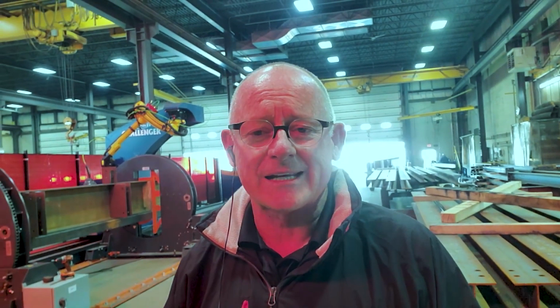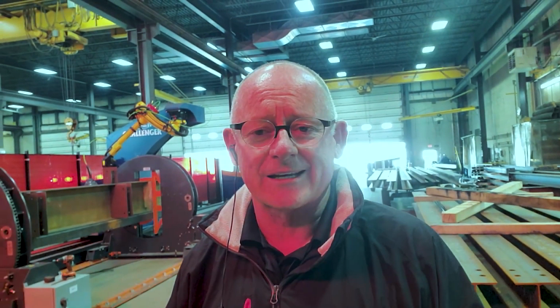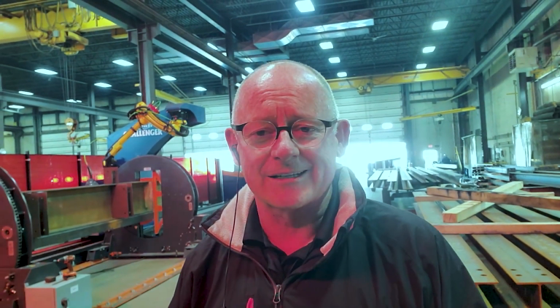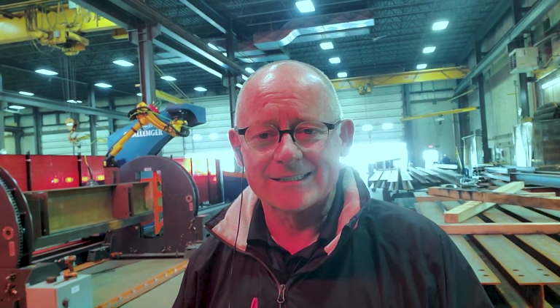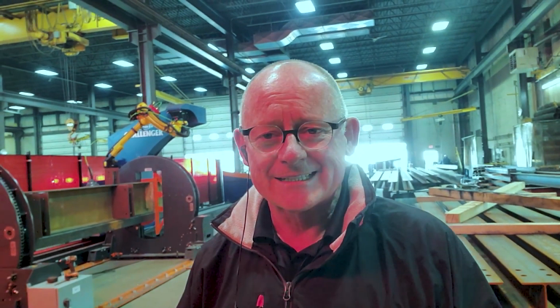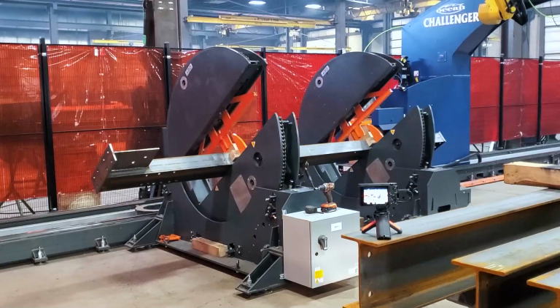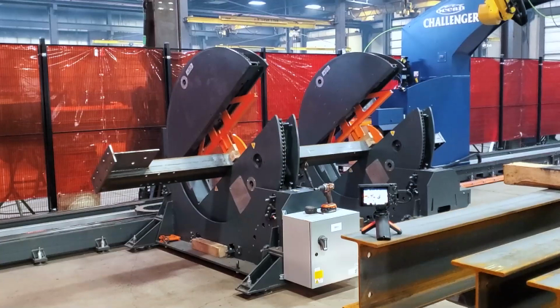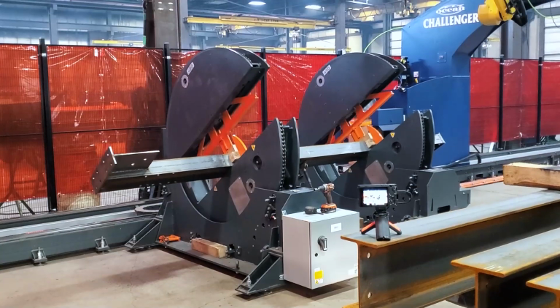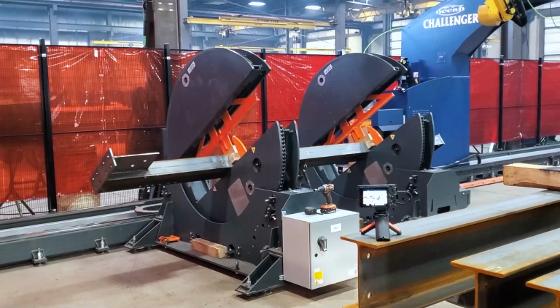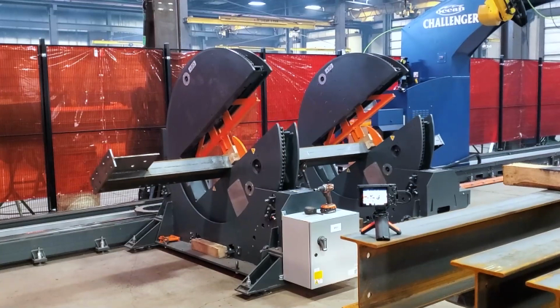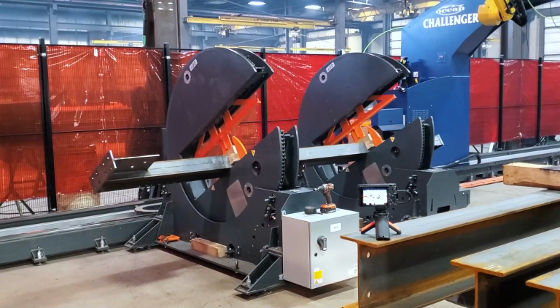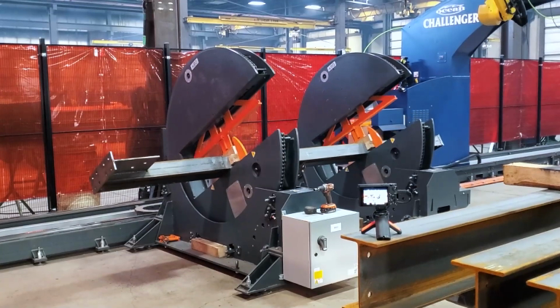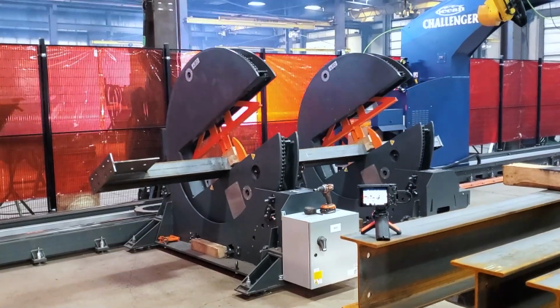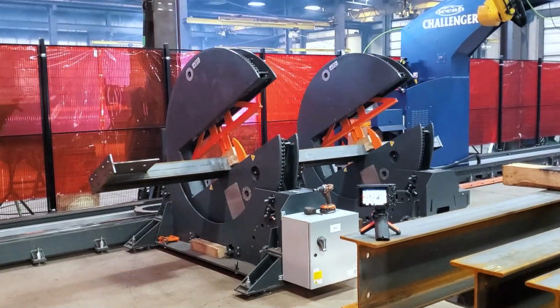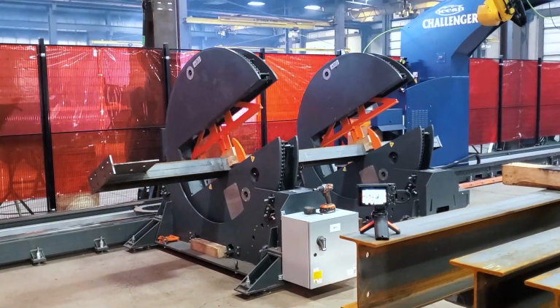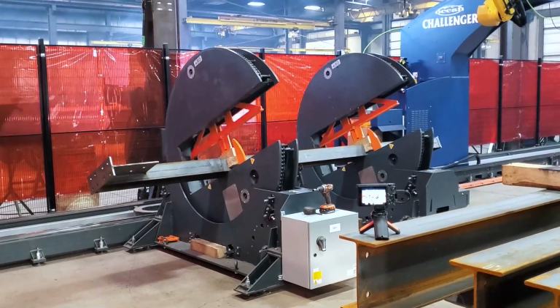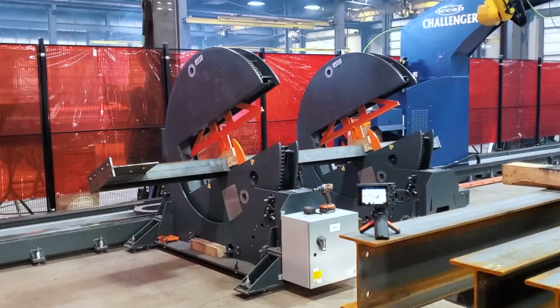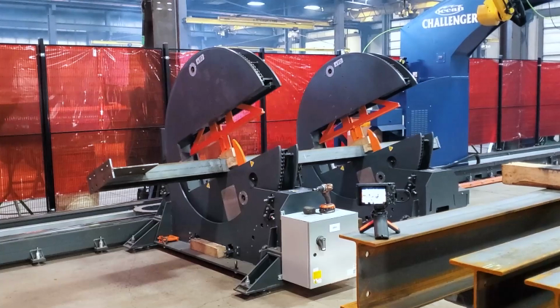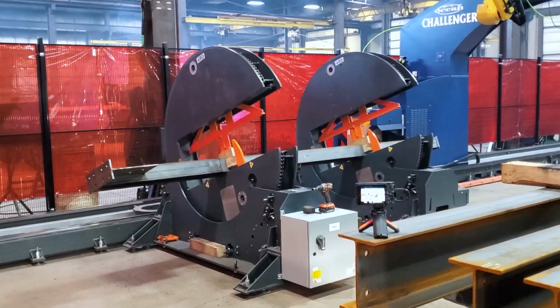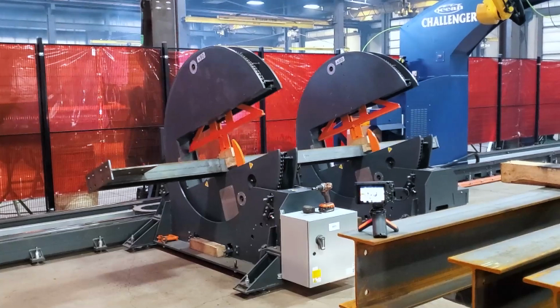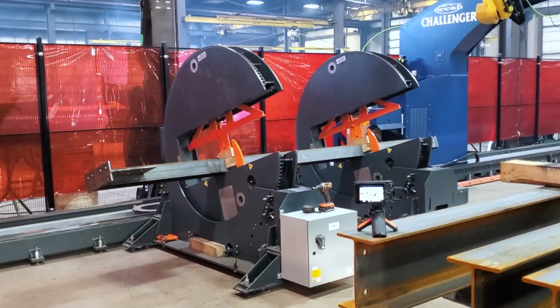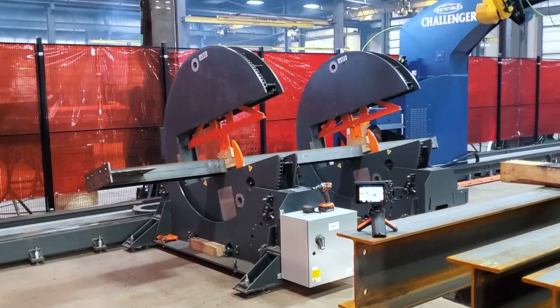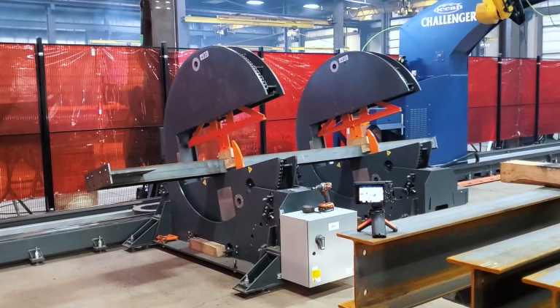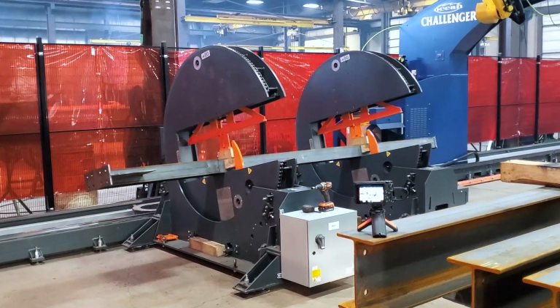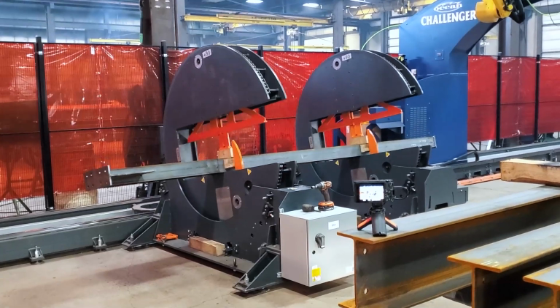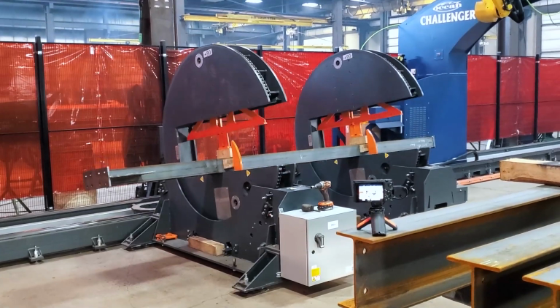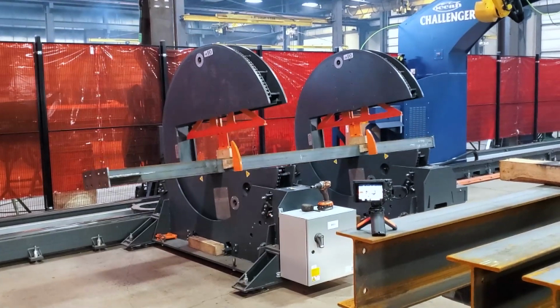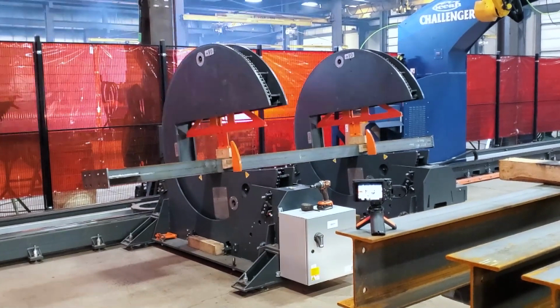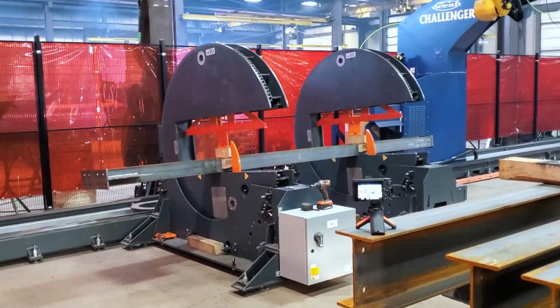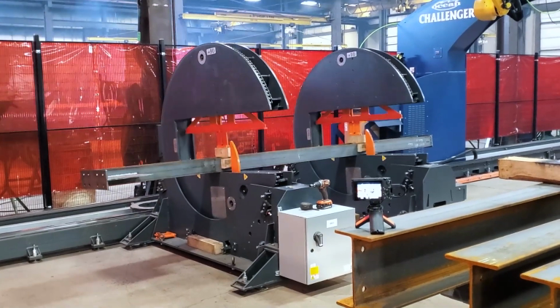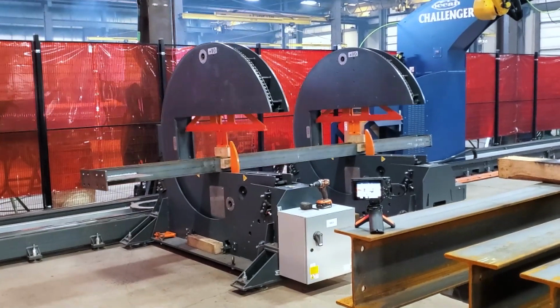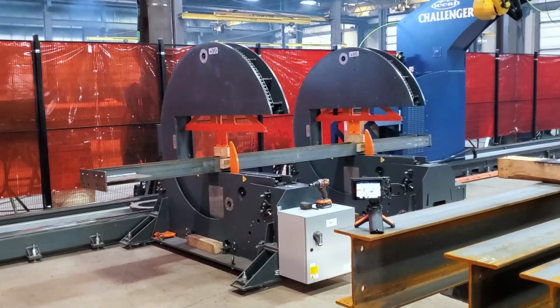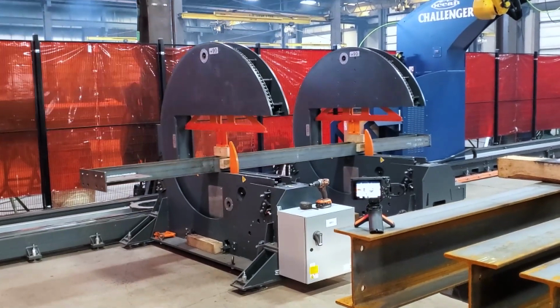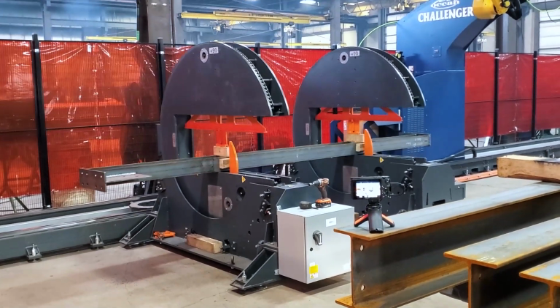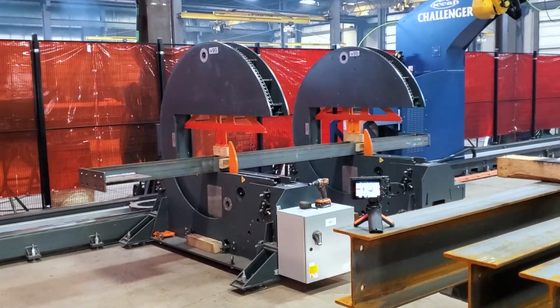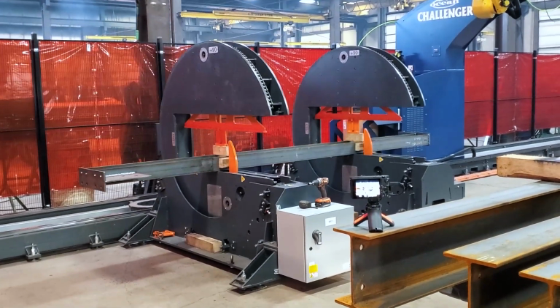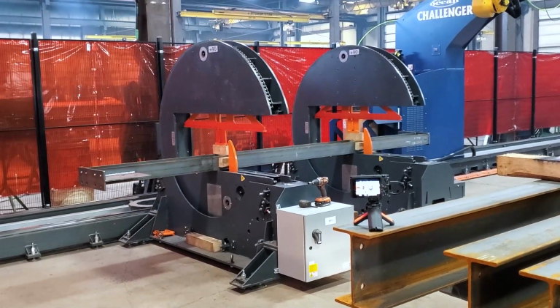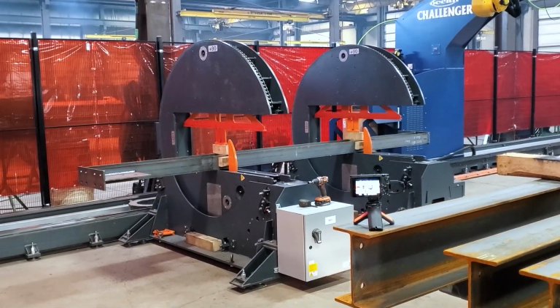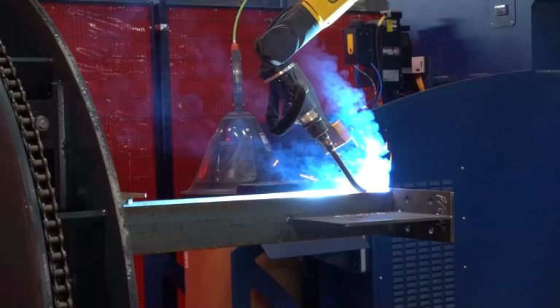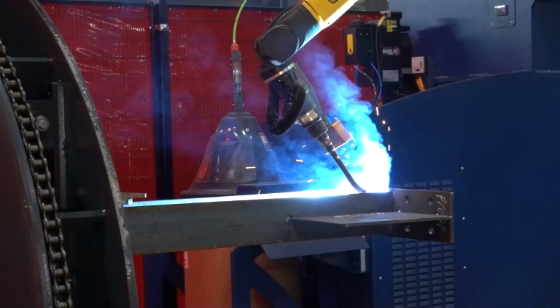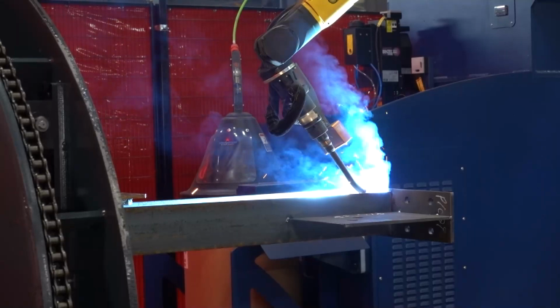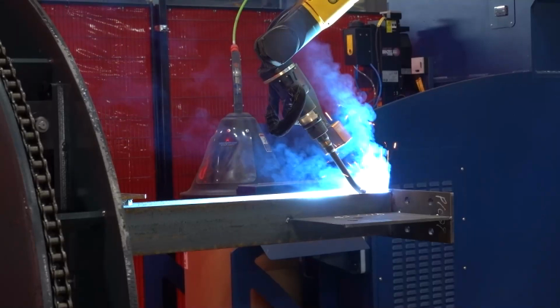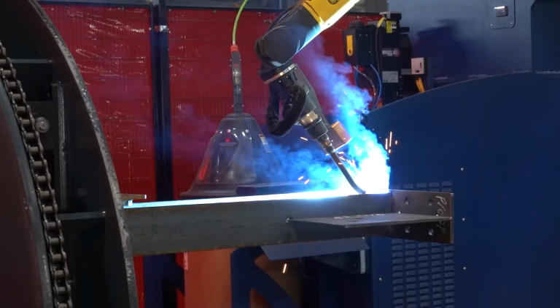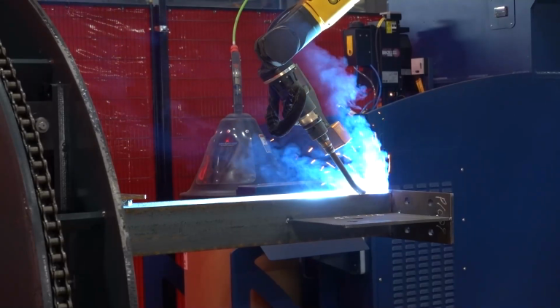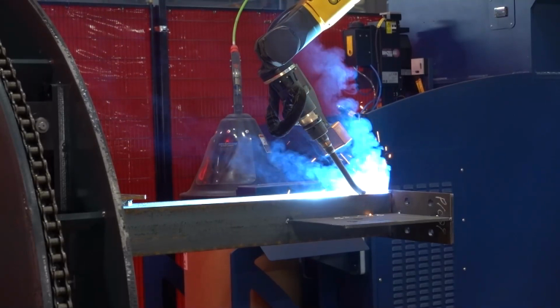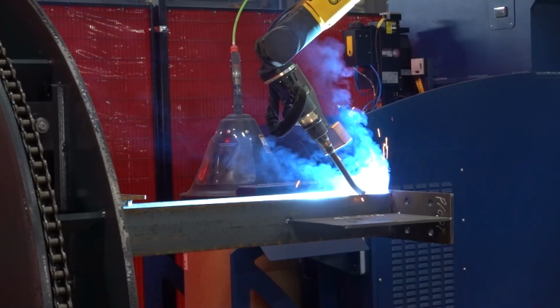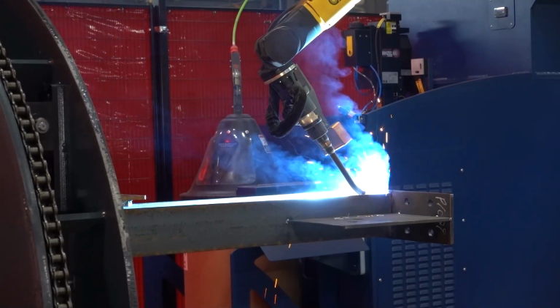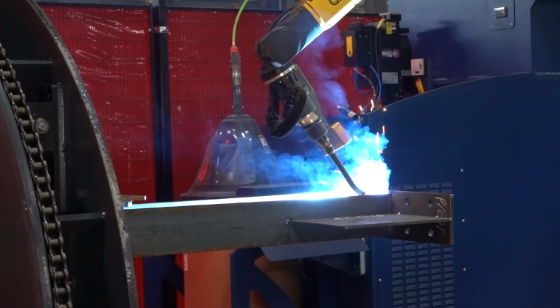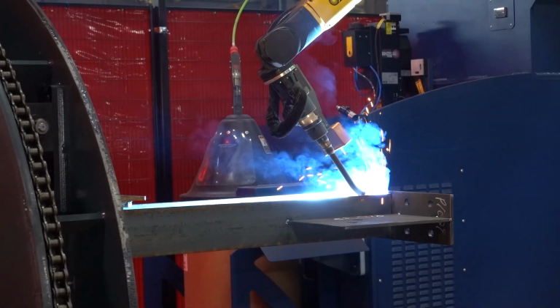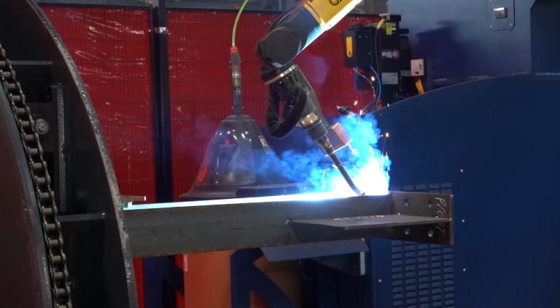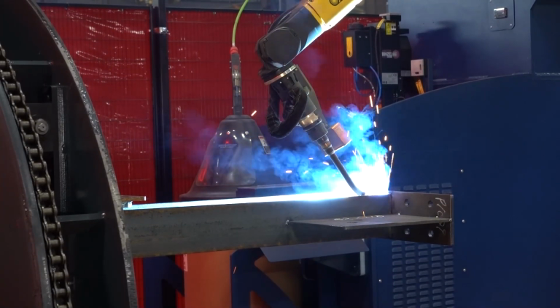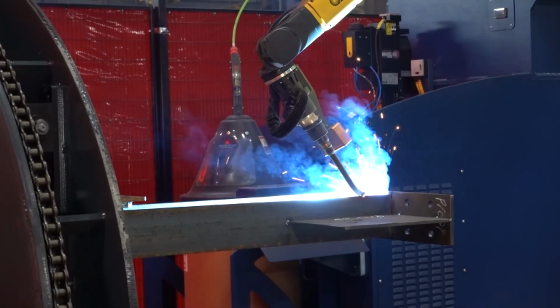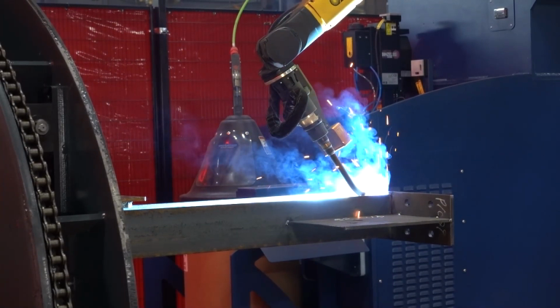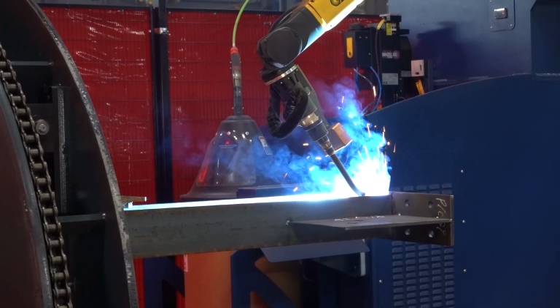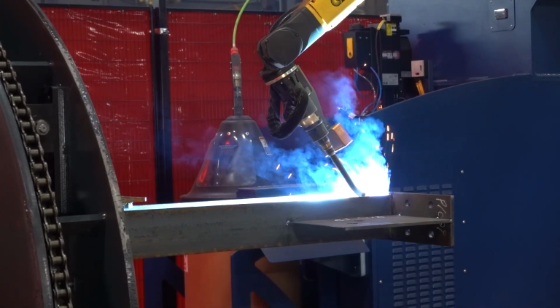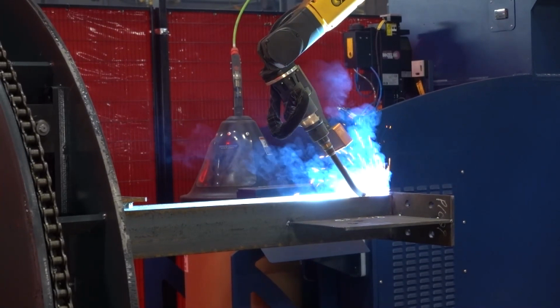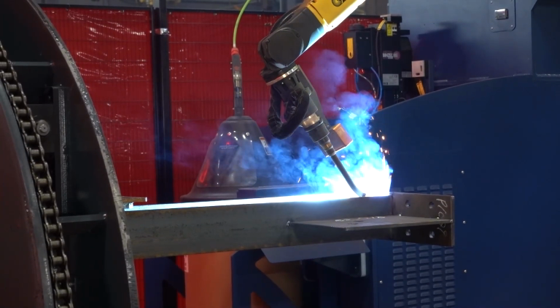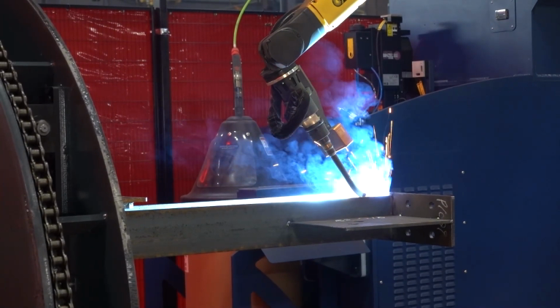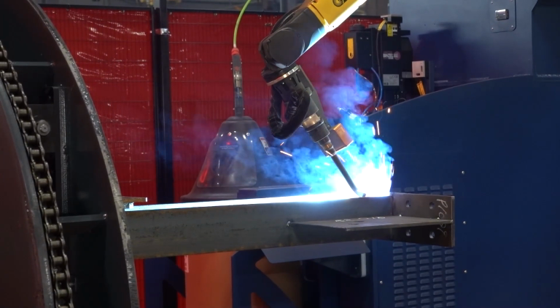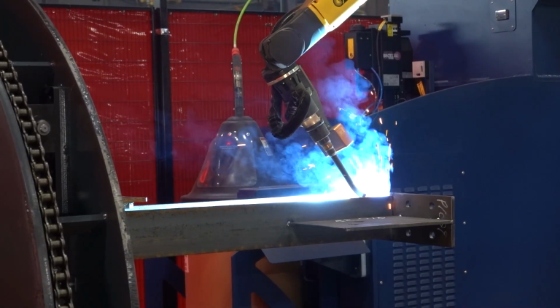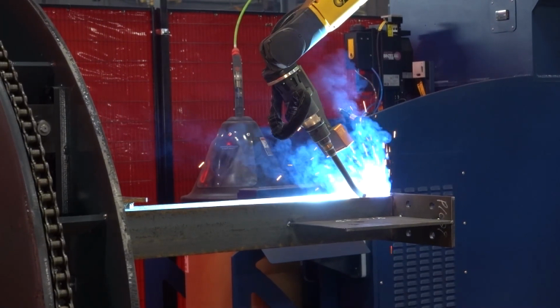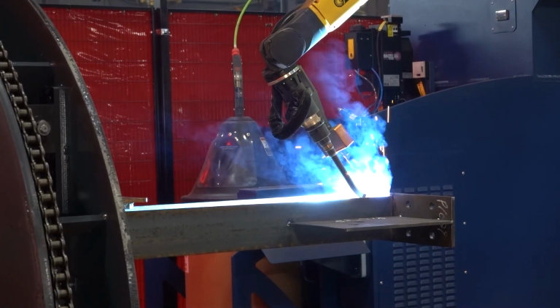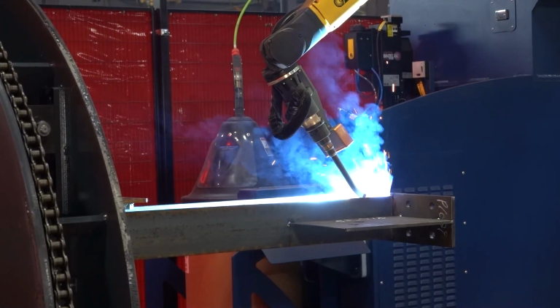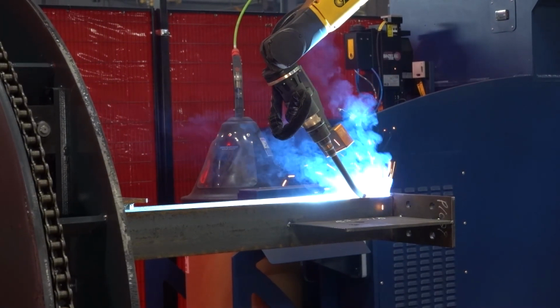What you see behind me here is the Ocean Challenger — one of the most significant advances in structural steel in the last 20 years.